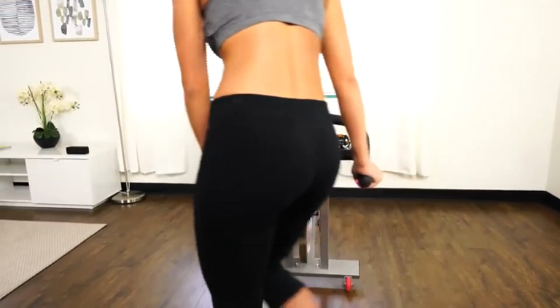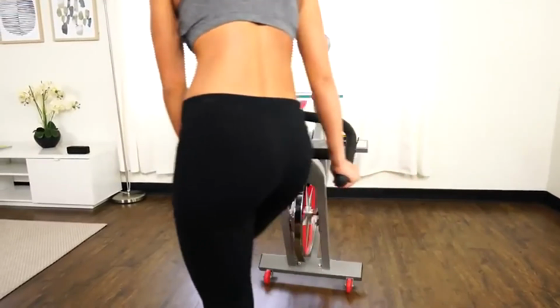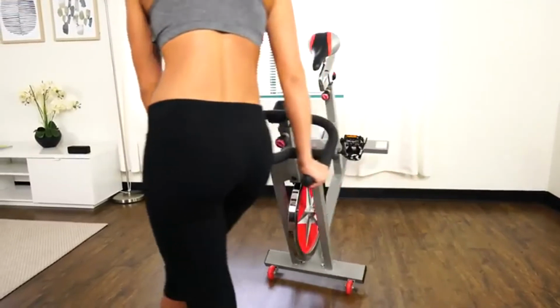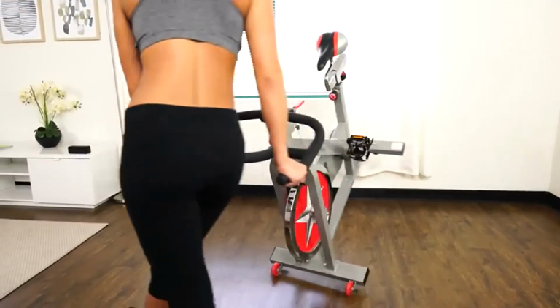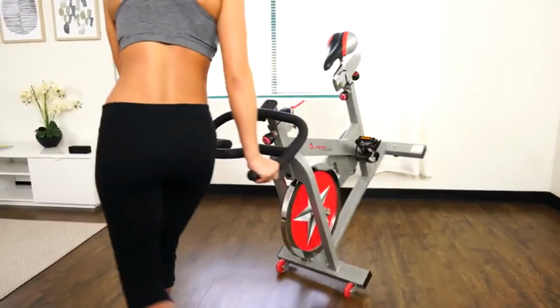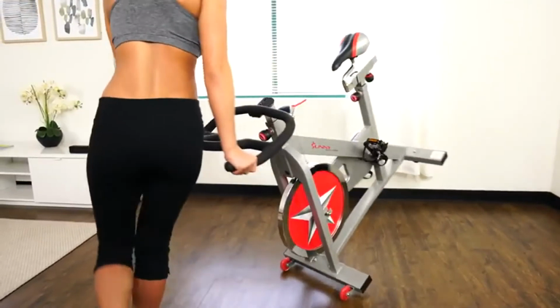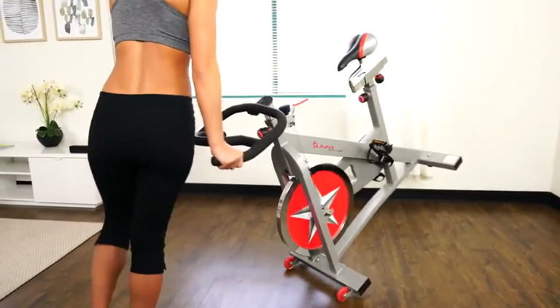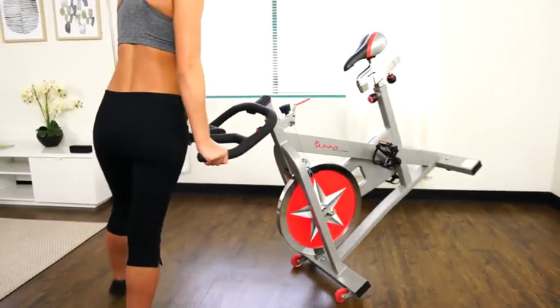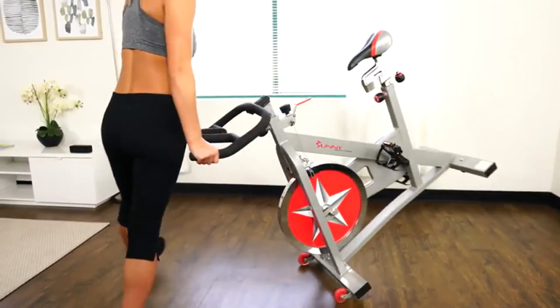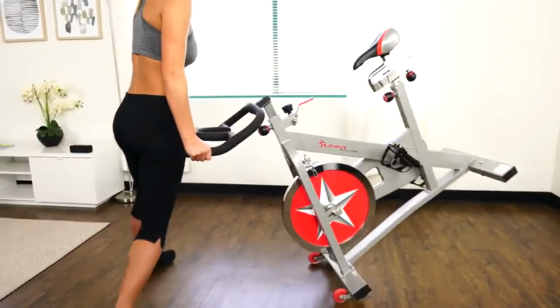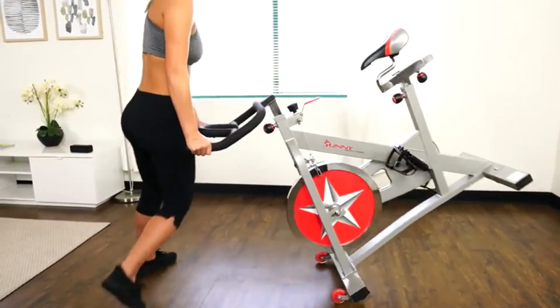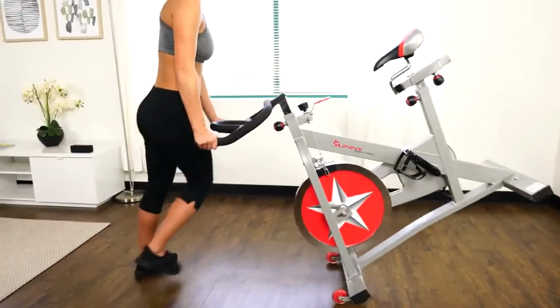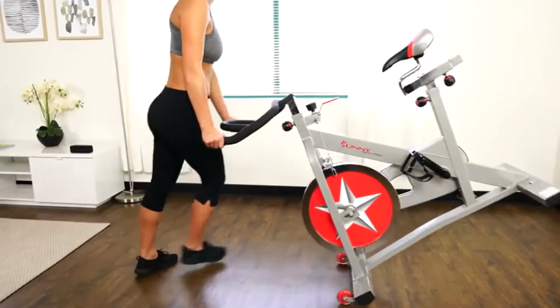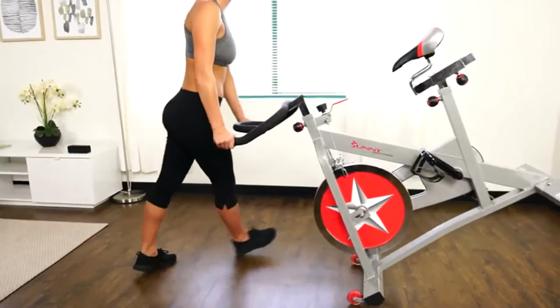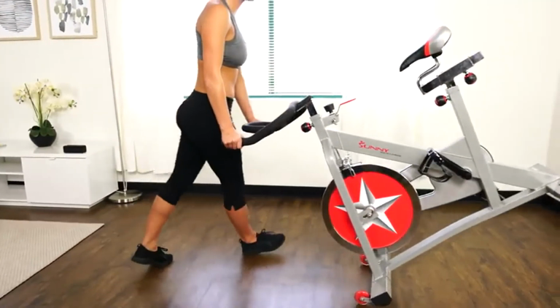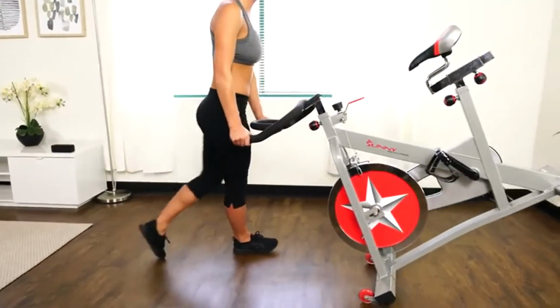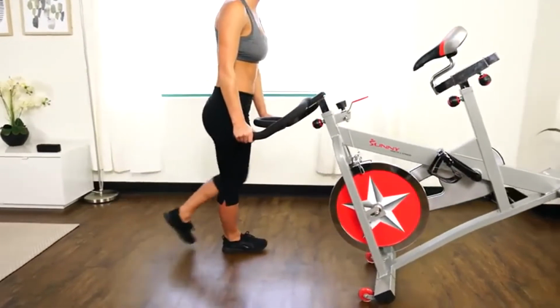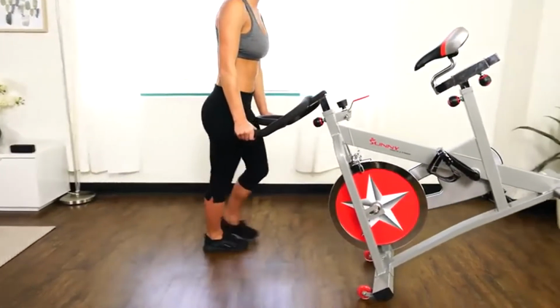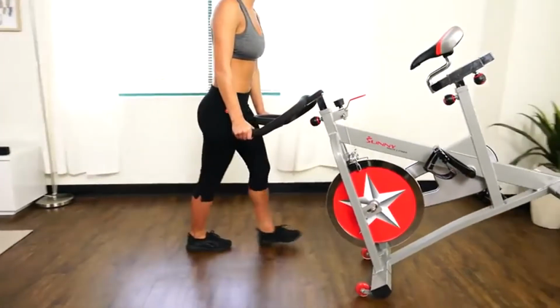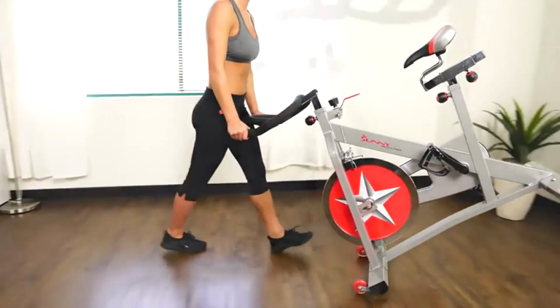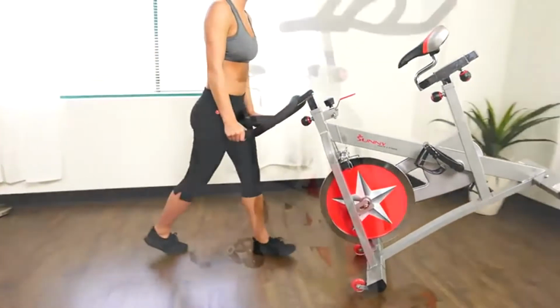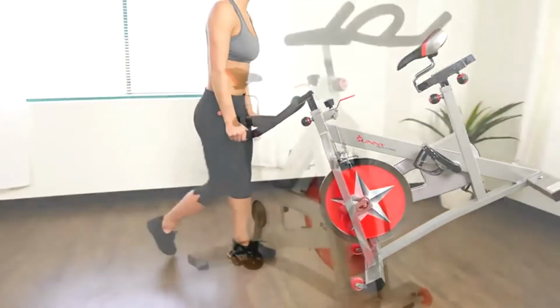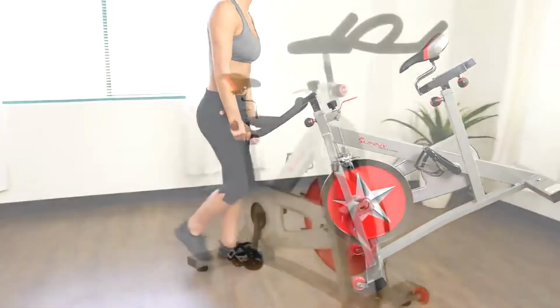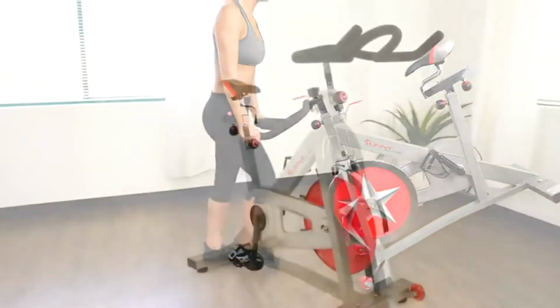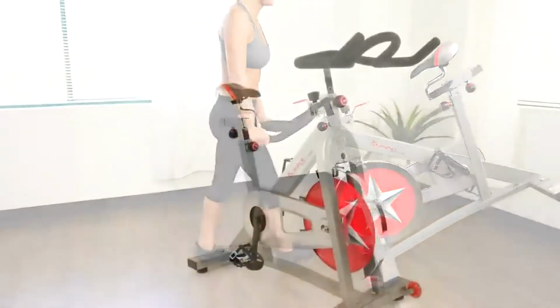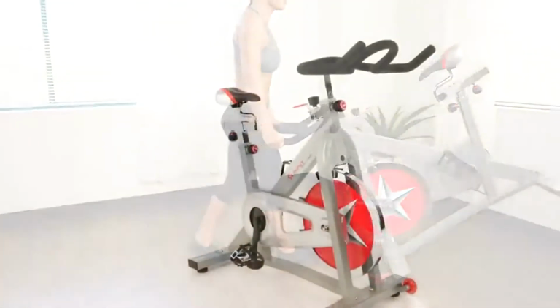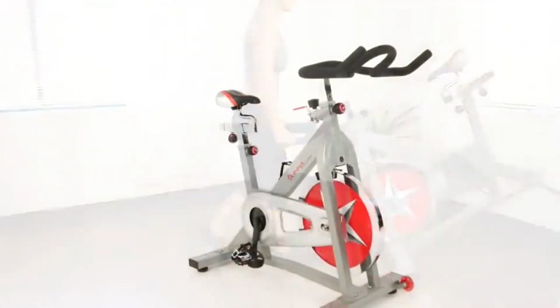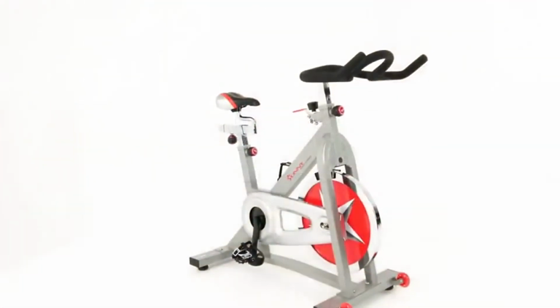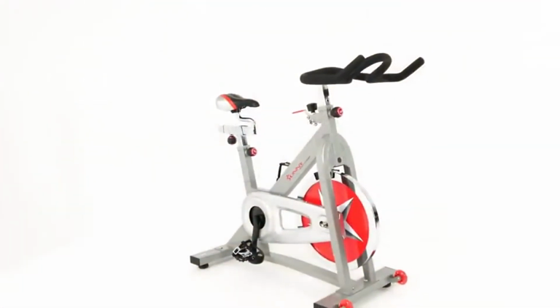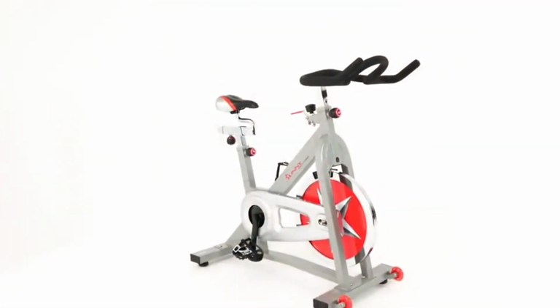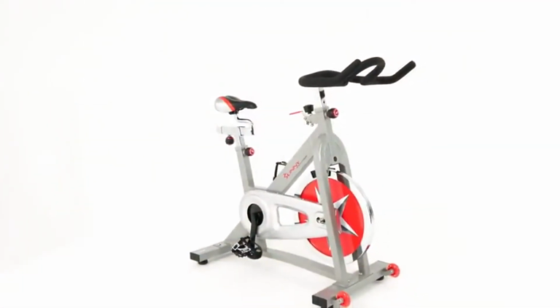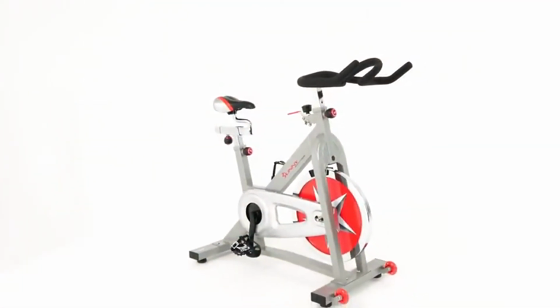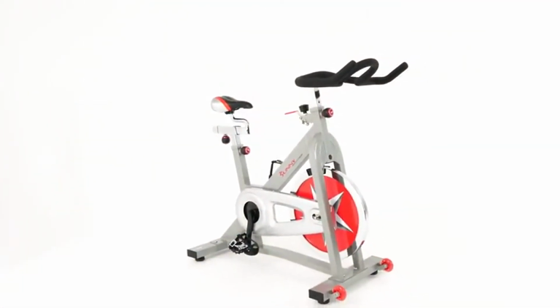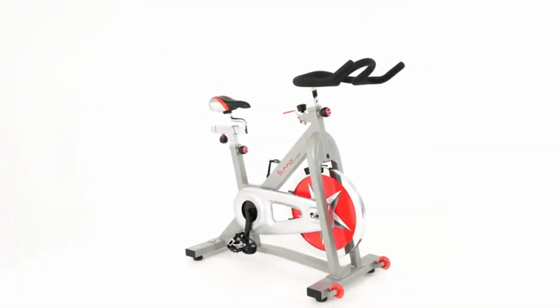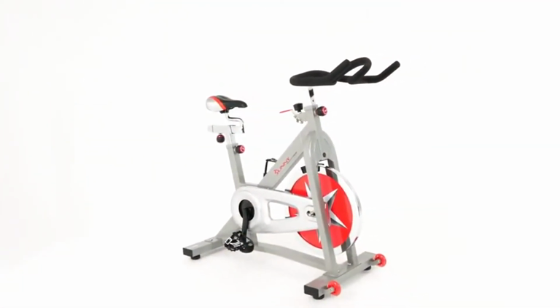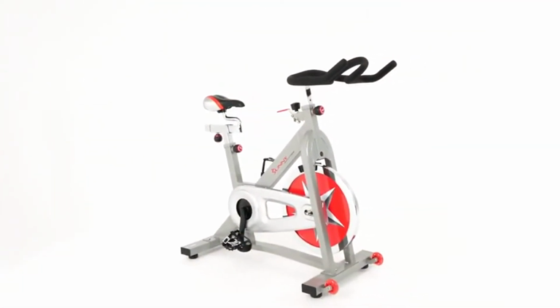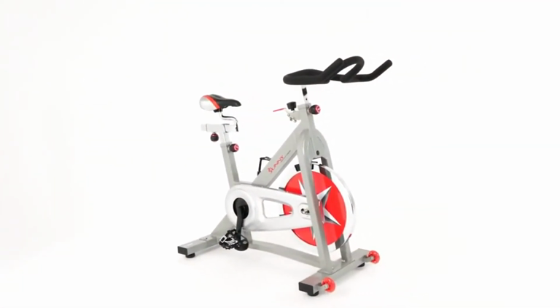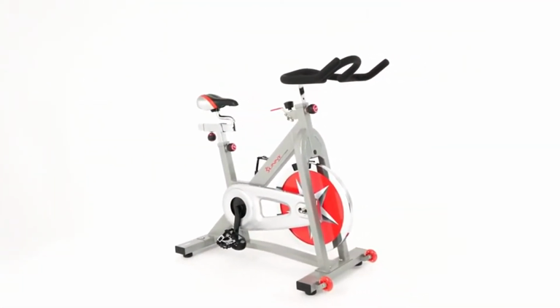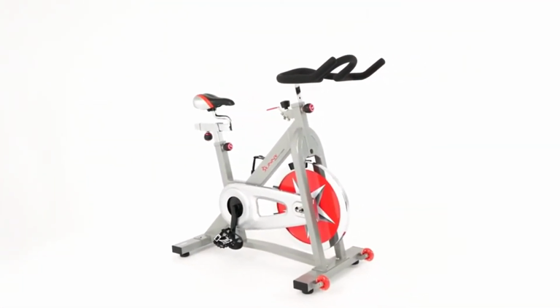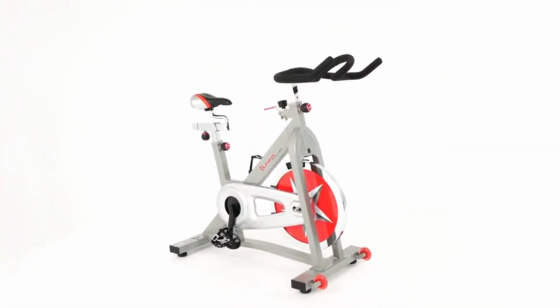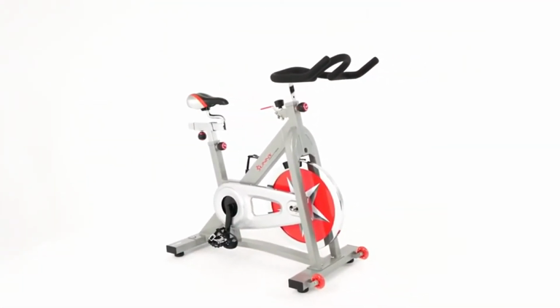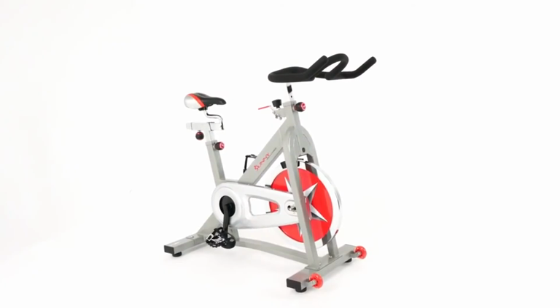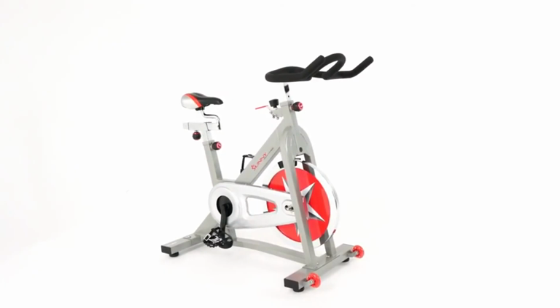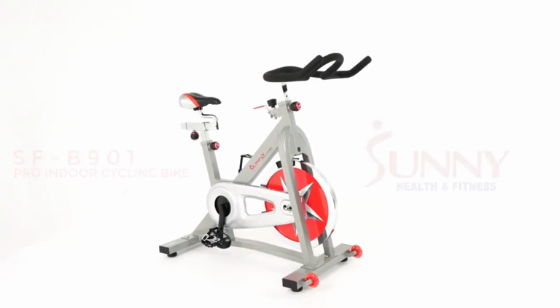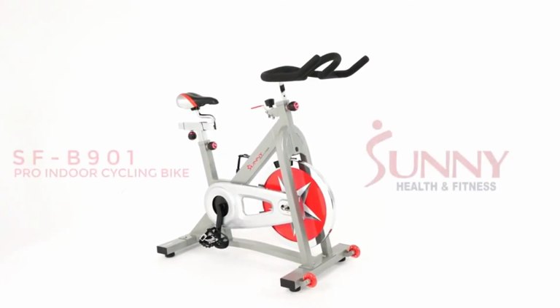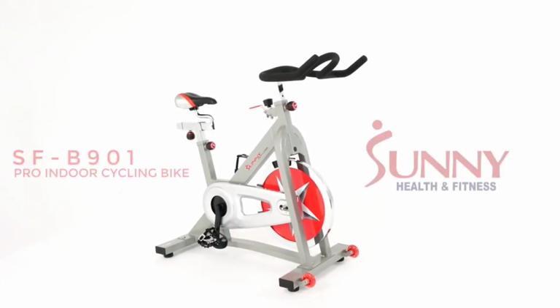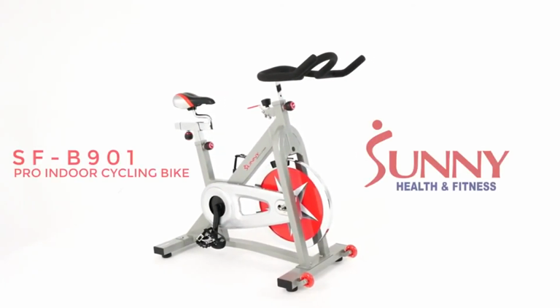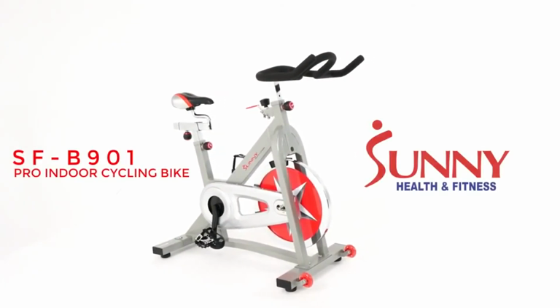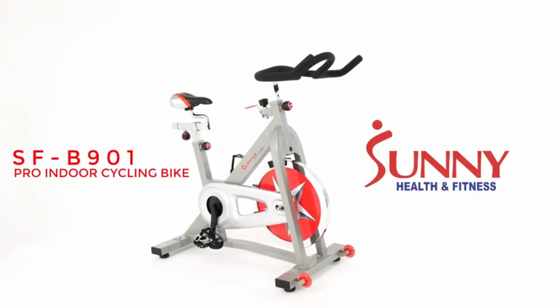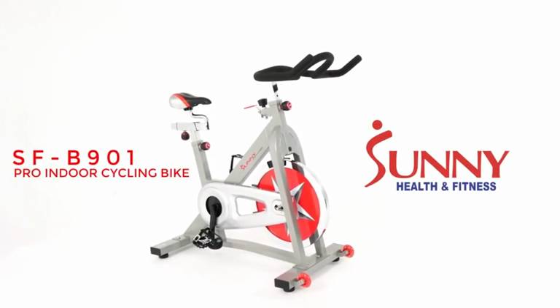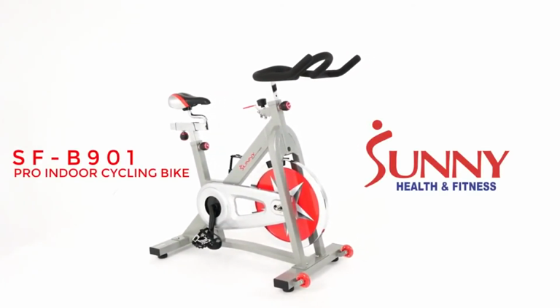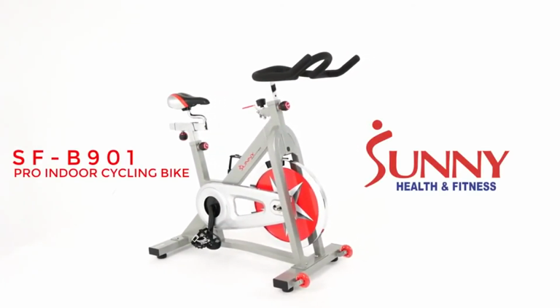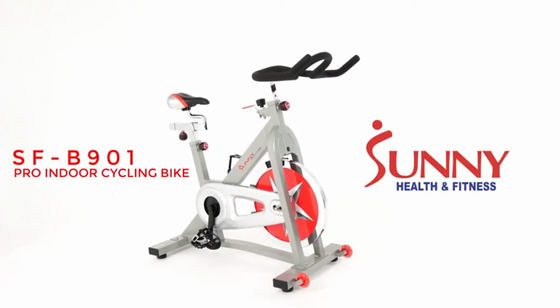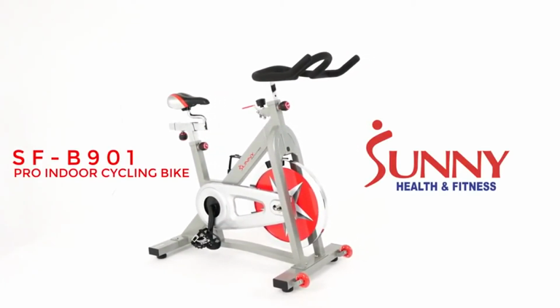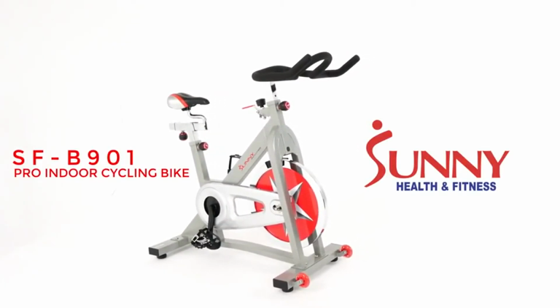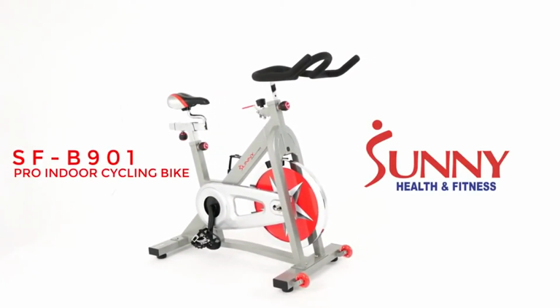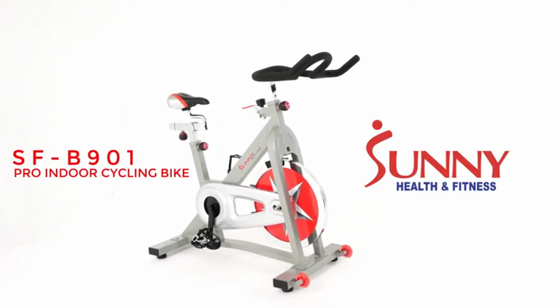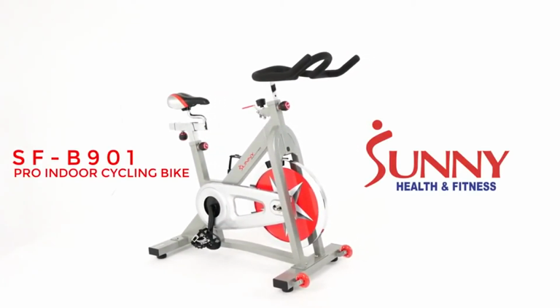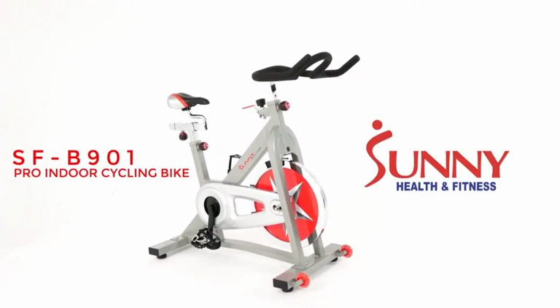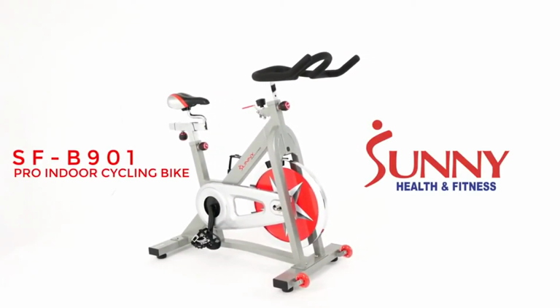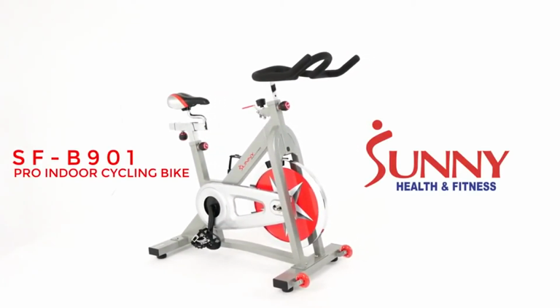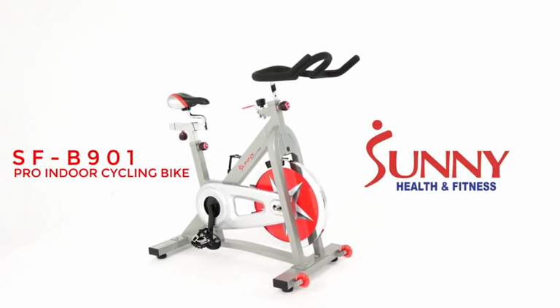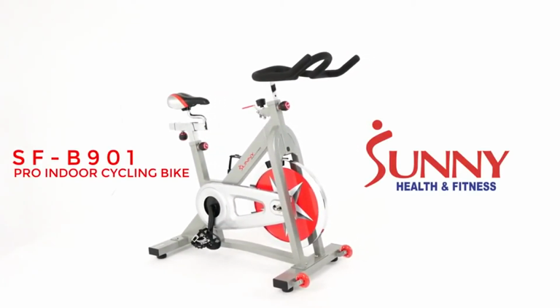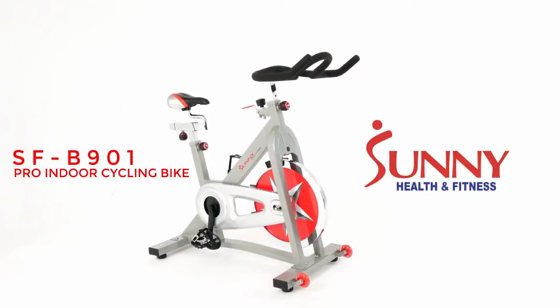Bring out the athlete in you with the SFB901 Pro Indoor Cycling Bike by Sunny Health & Fitness.